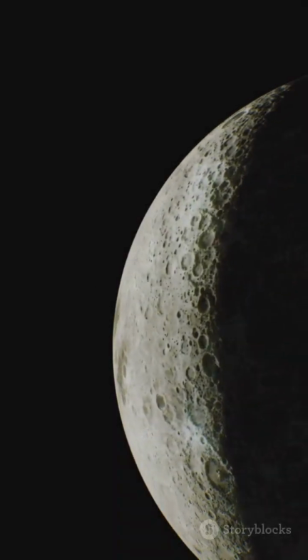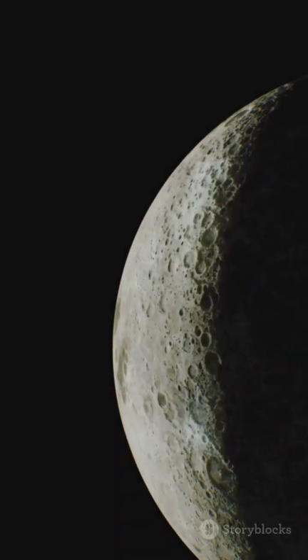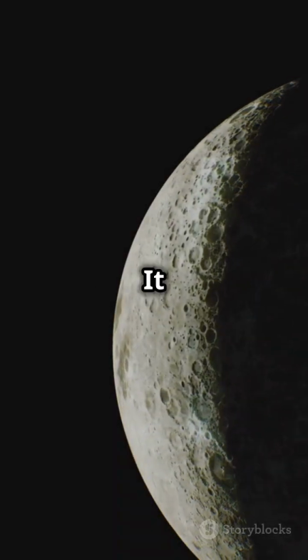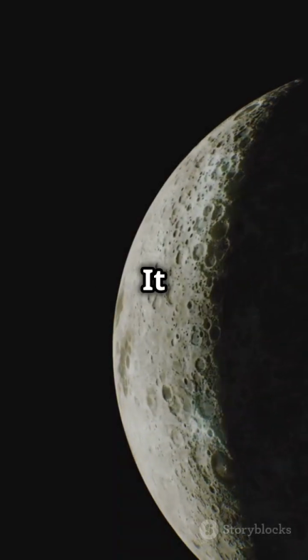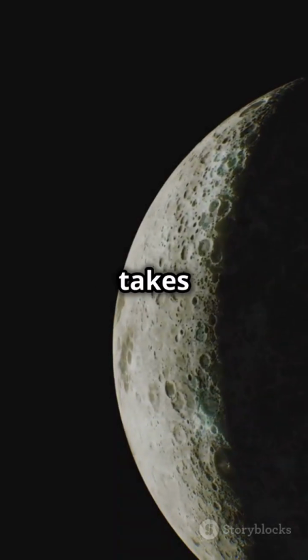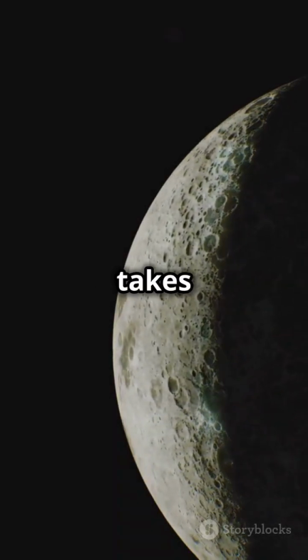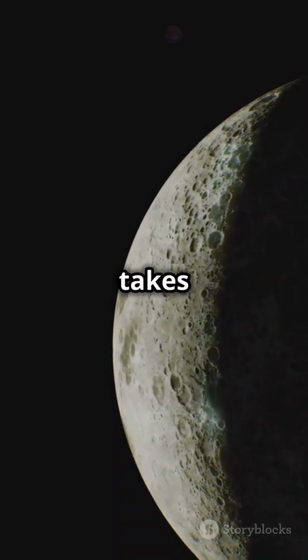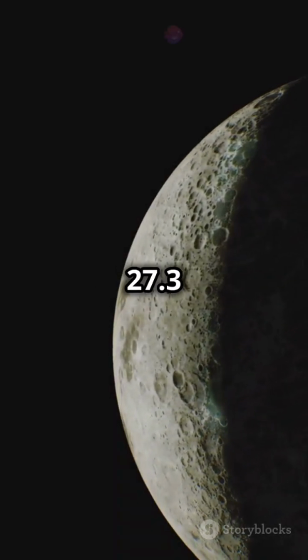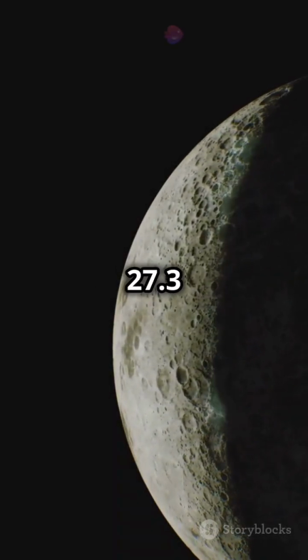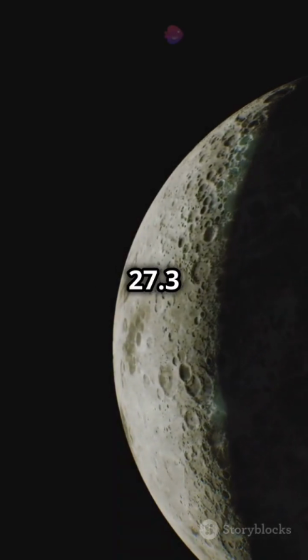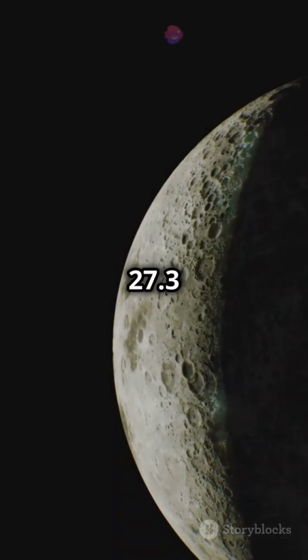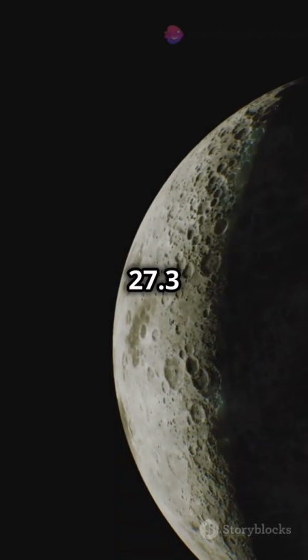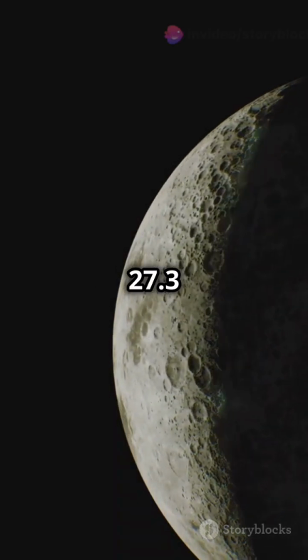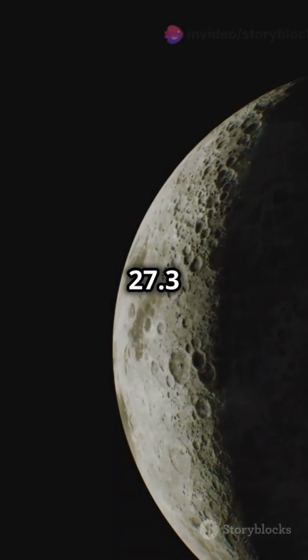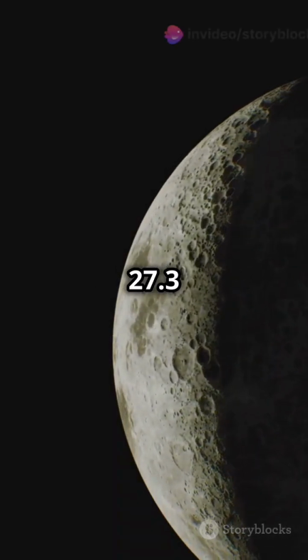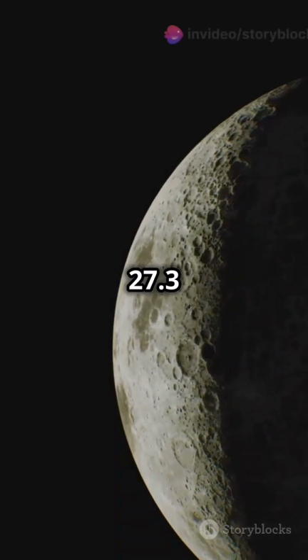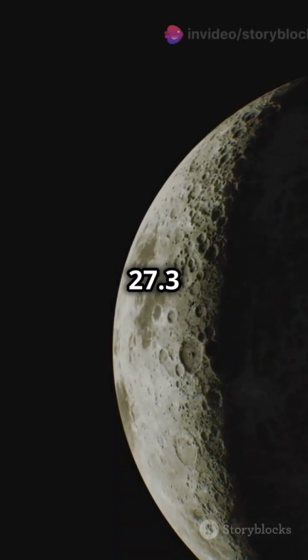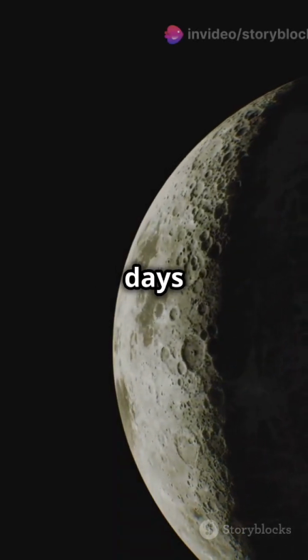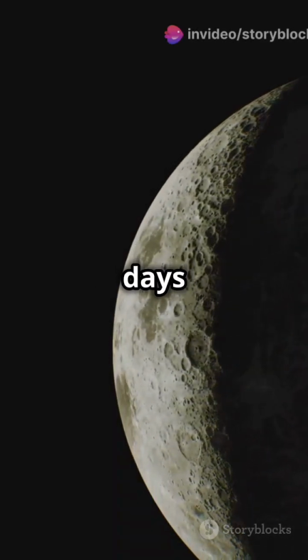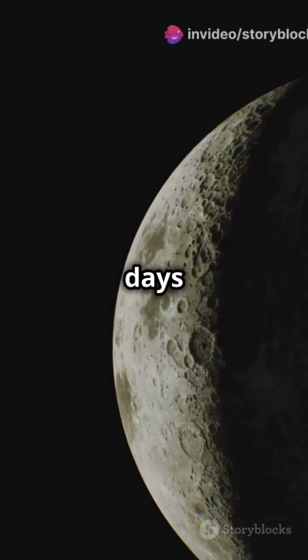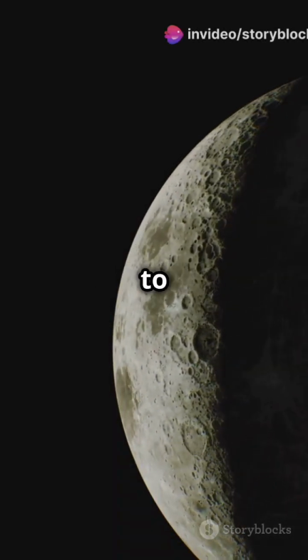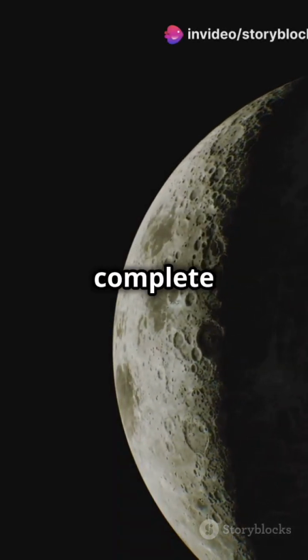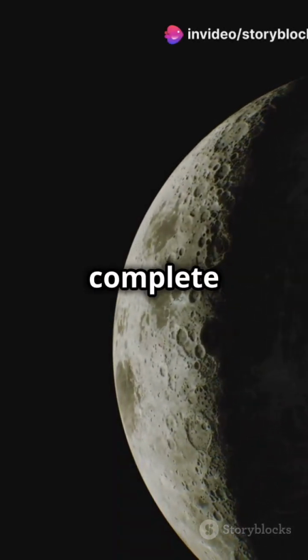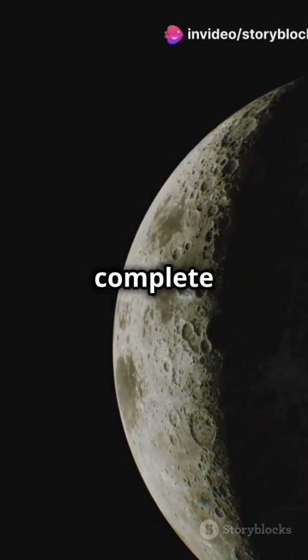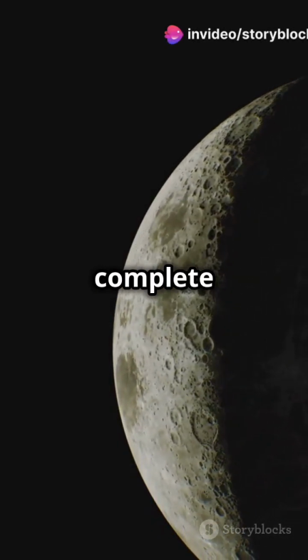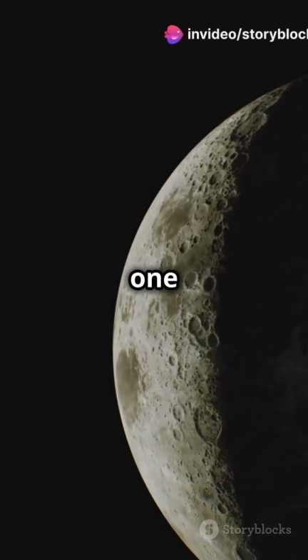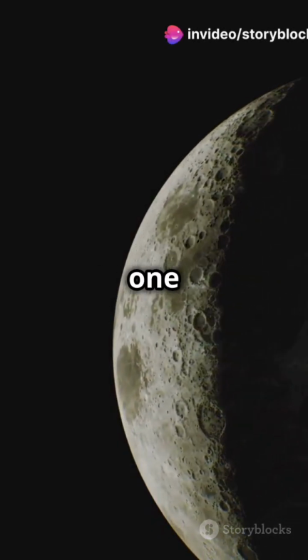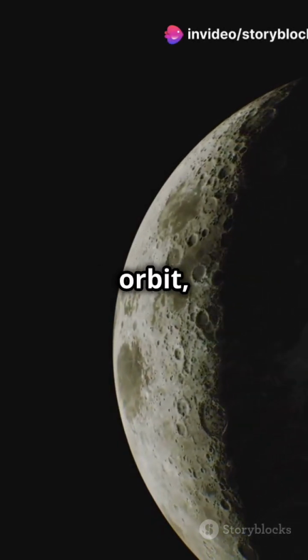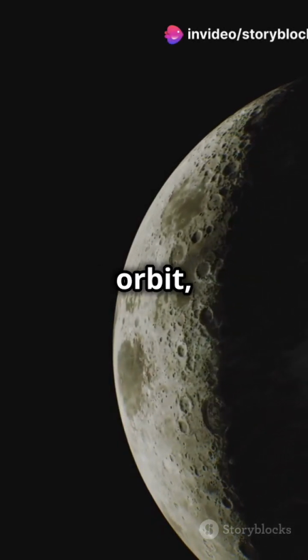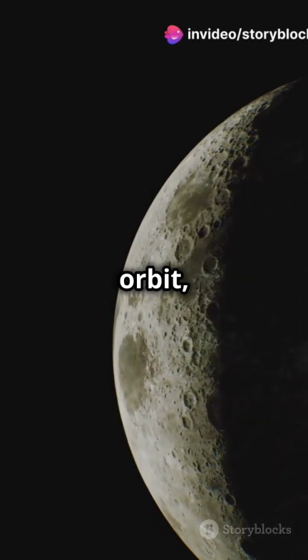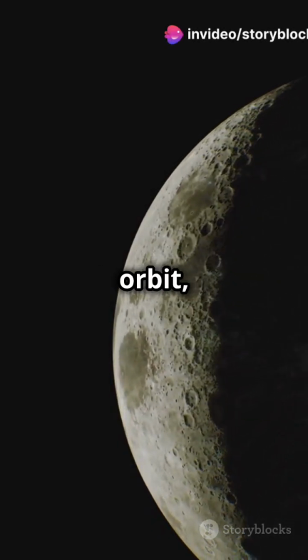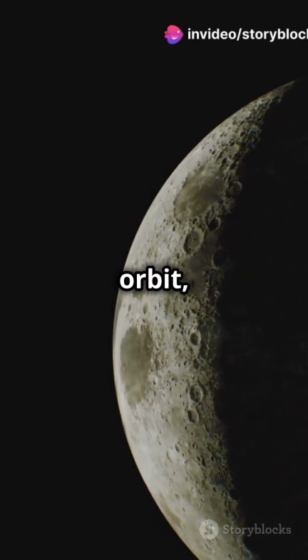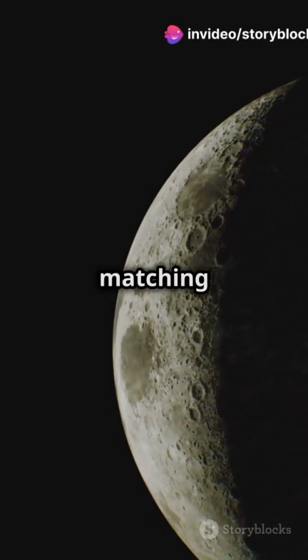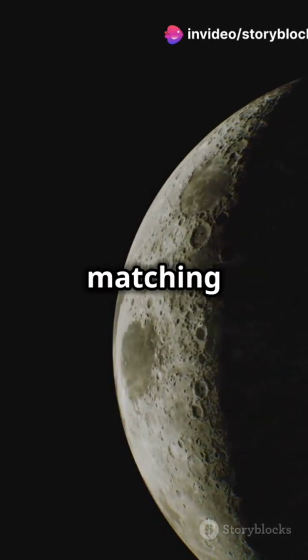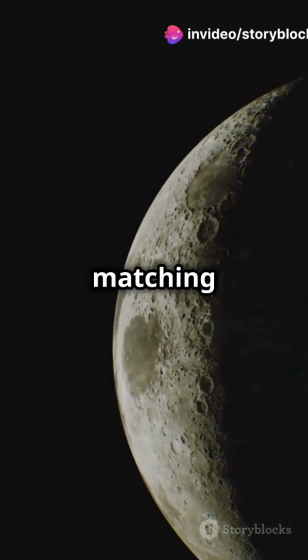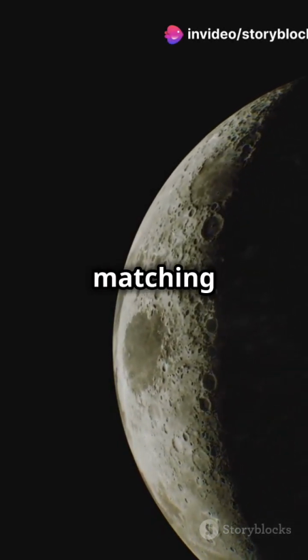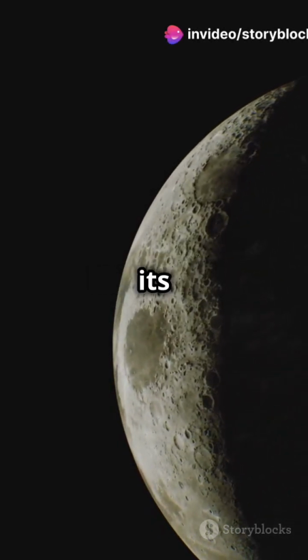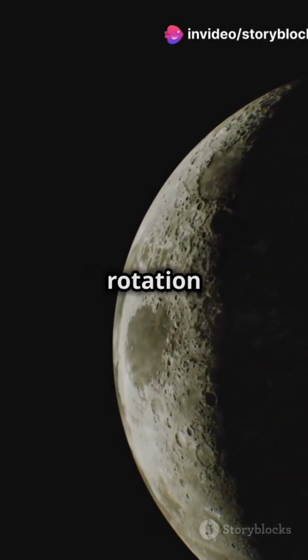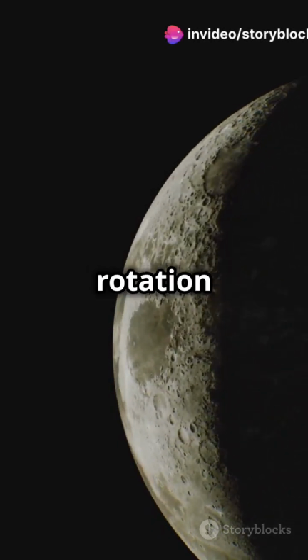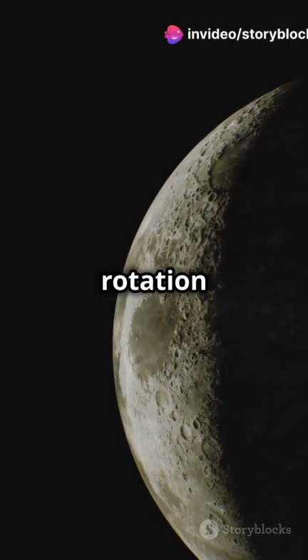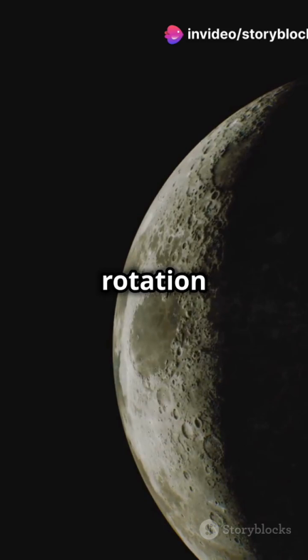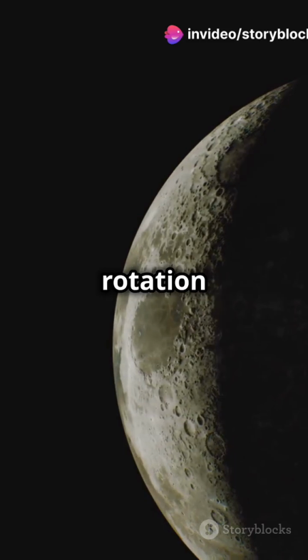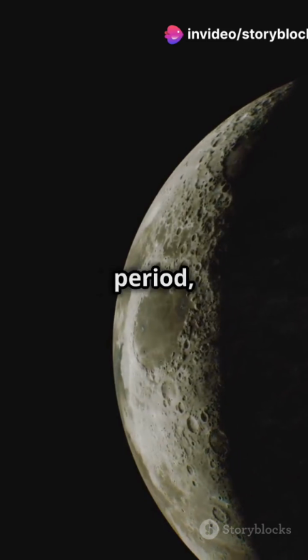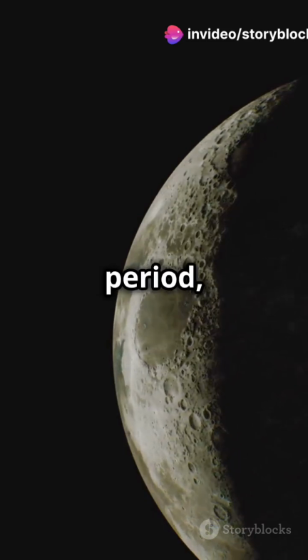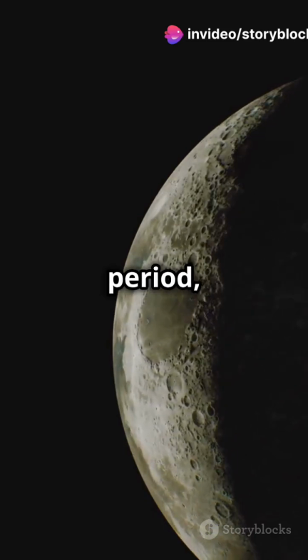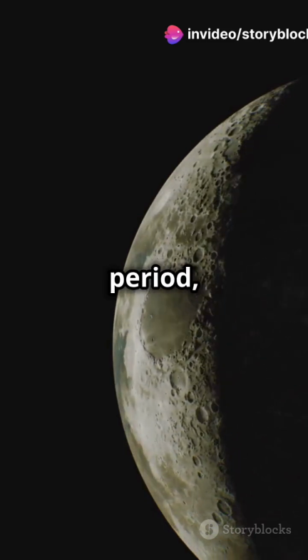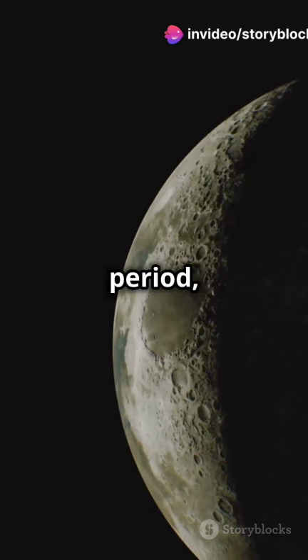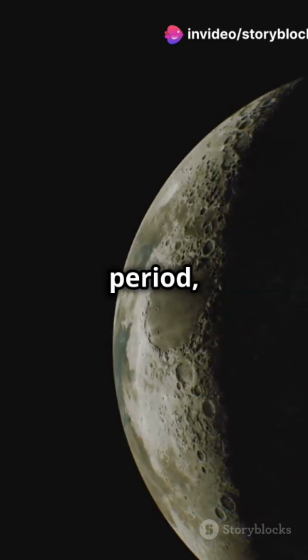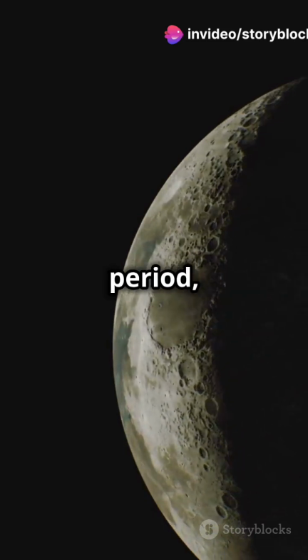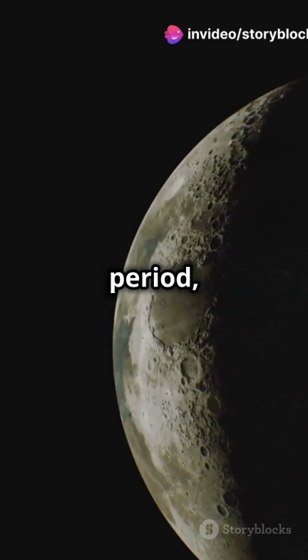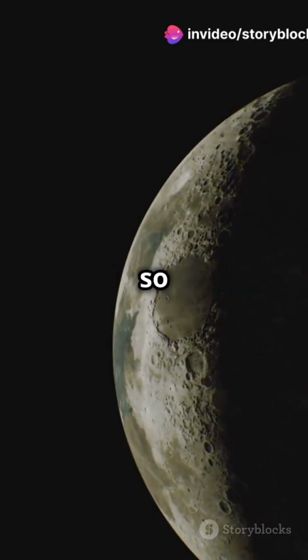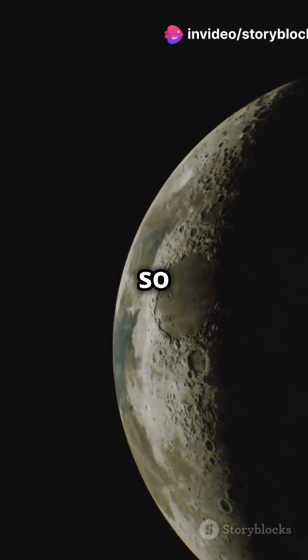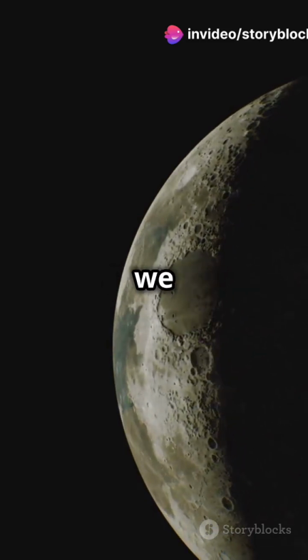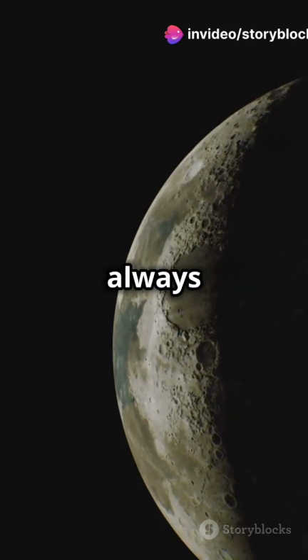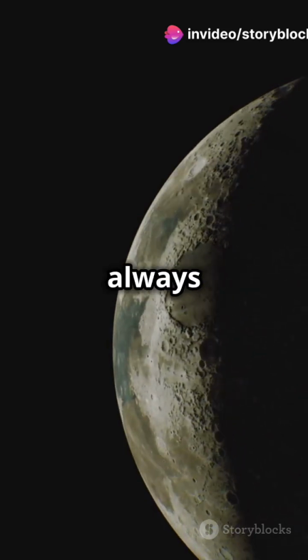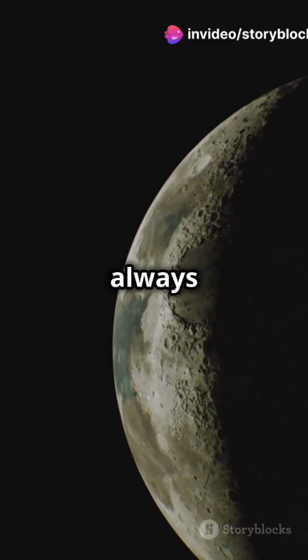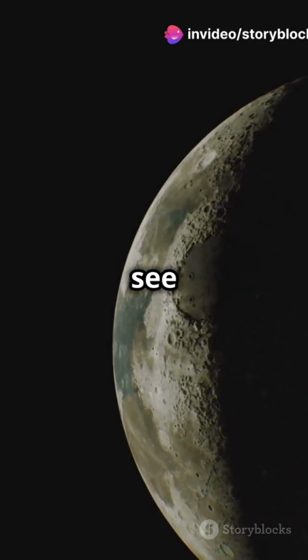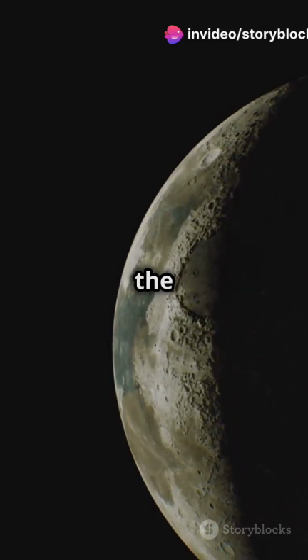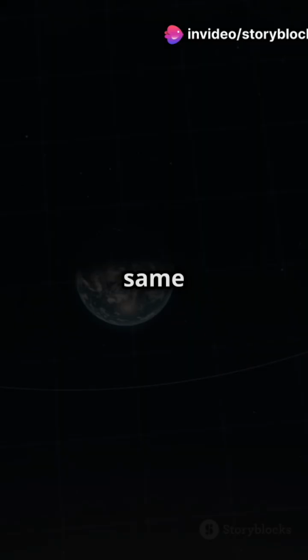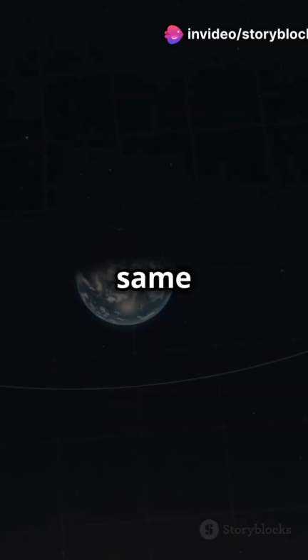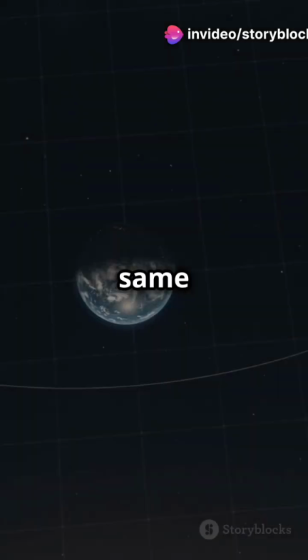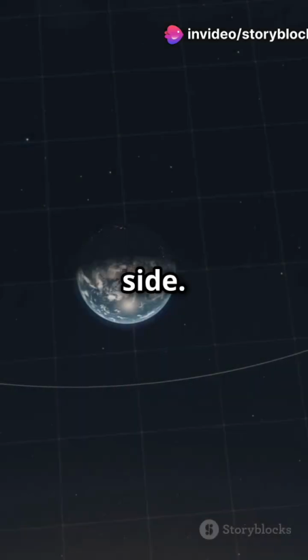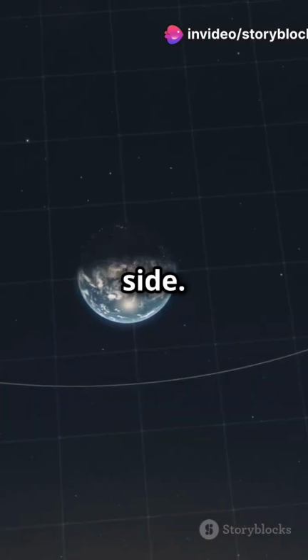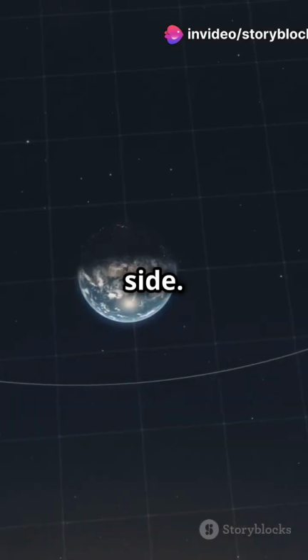It takes 27.3 days to complete one orbit, matching its rotation period, so we always see the same side.